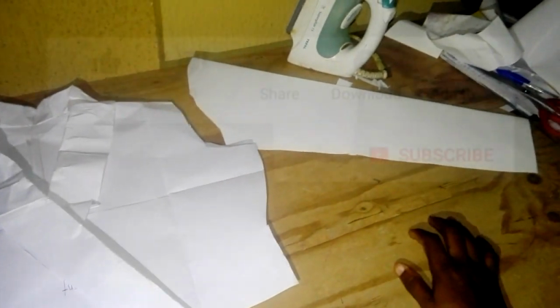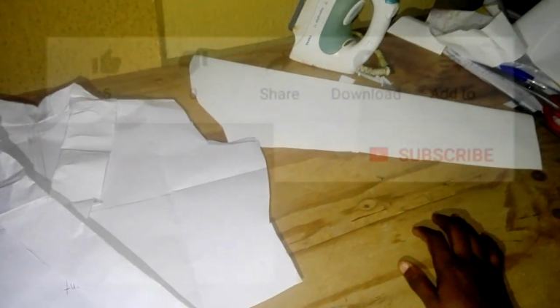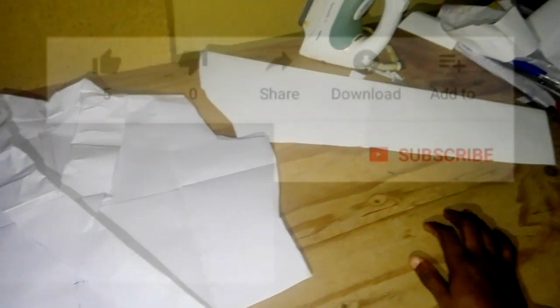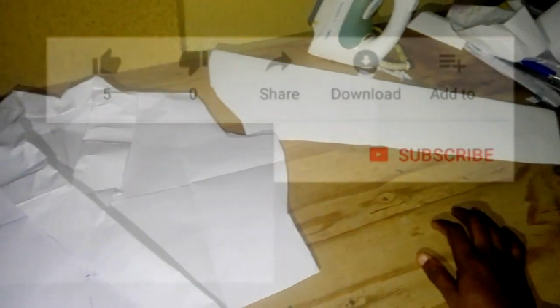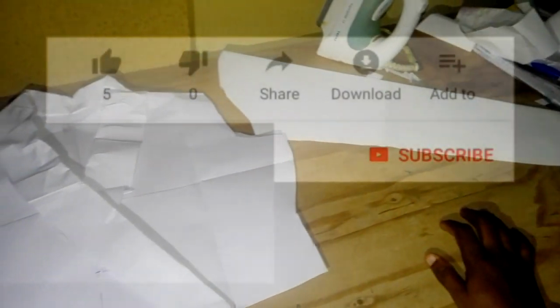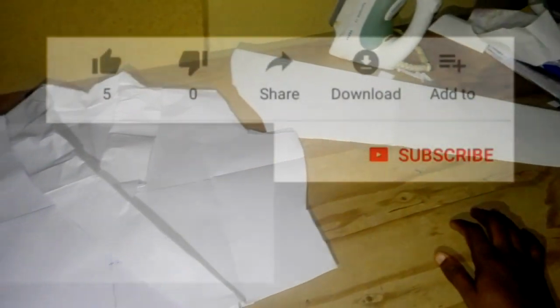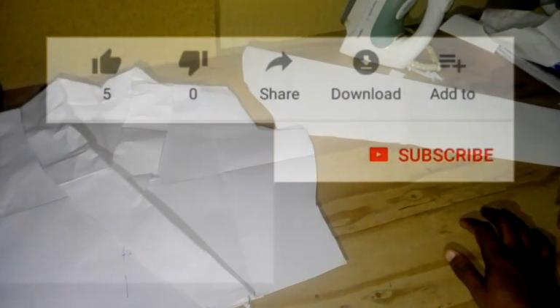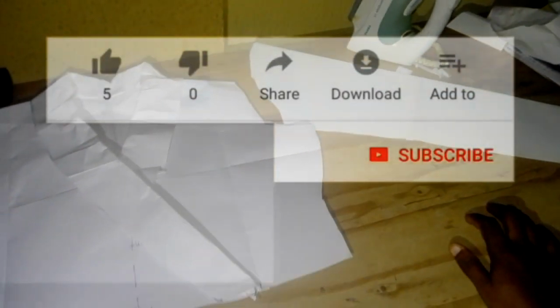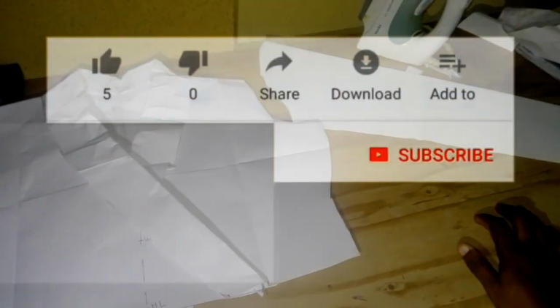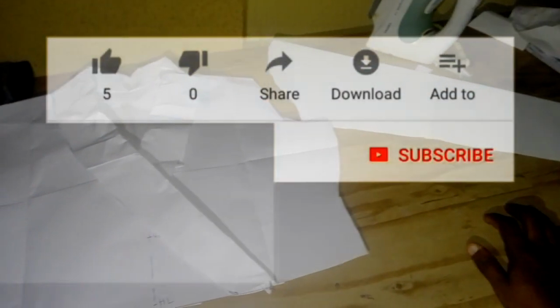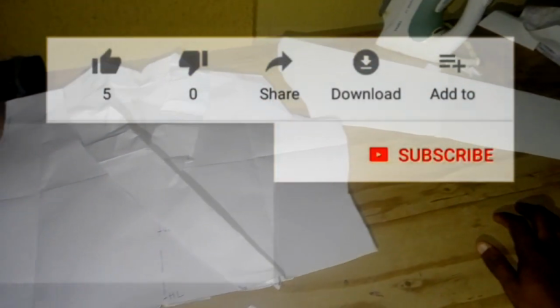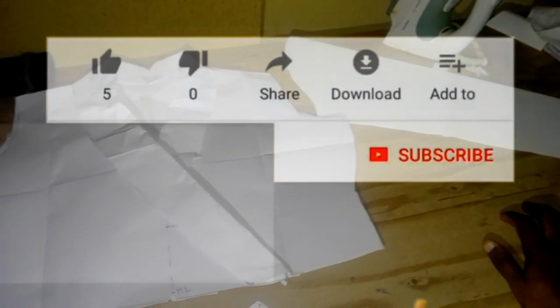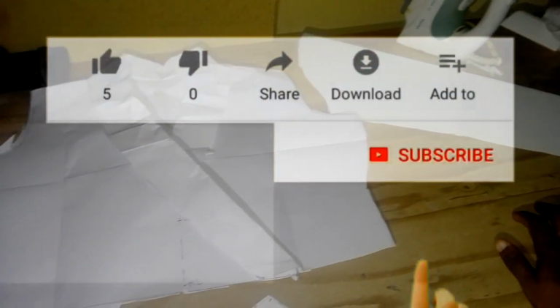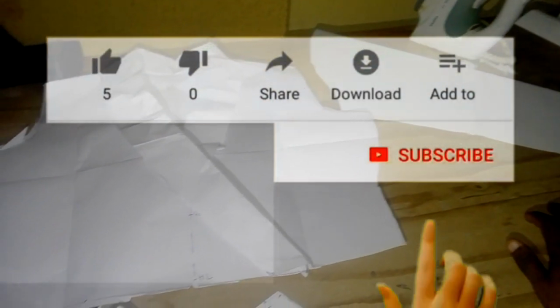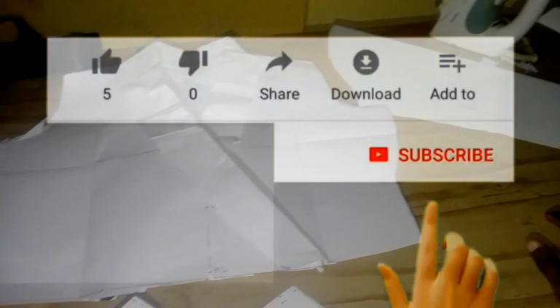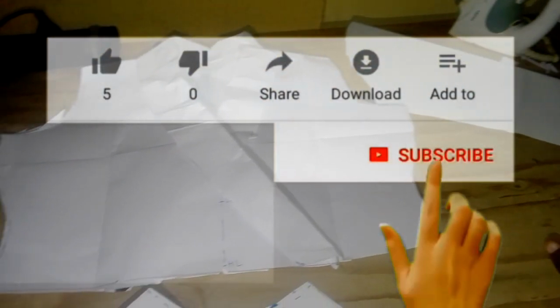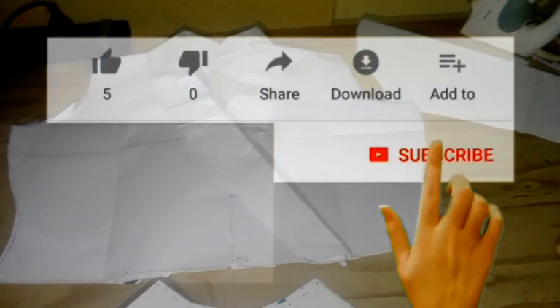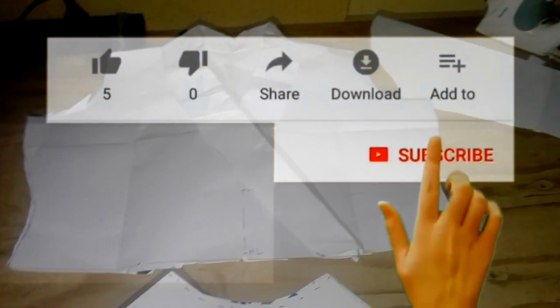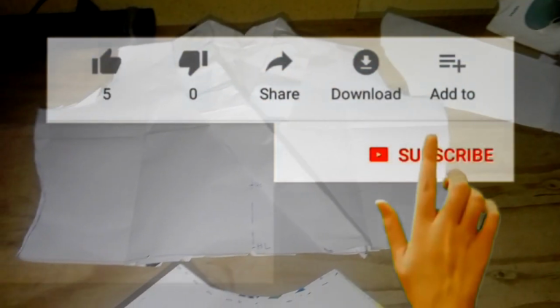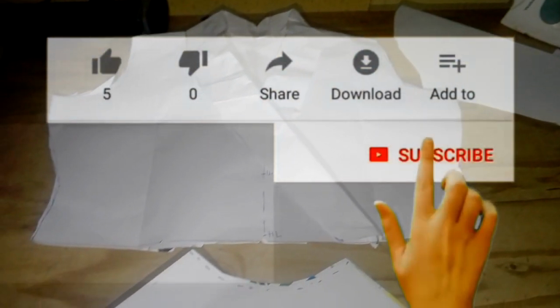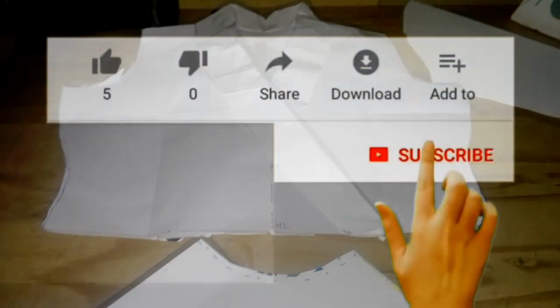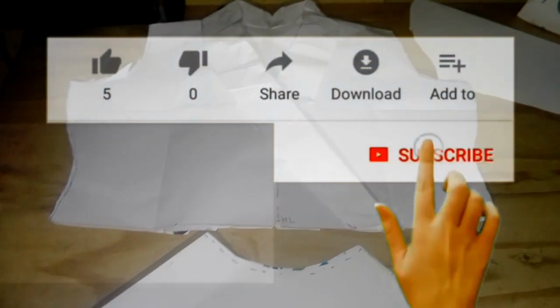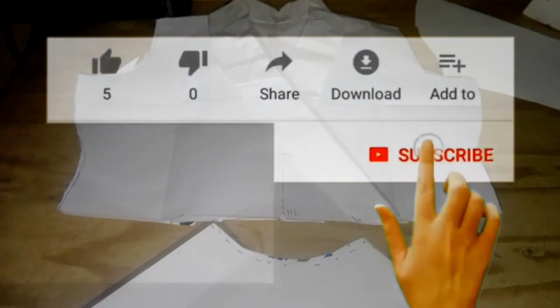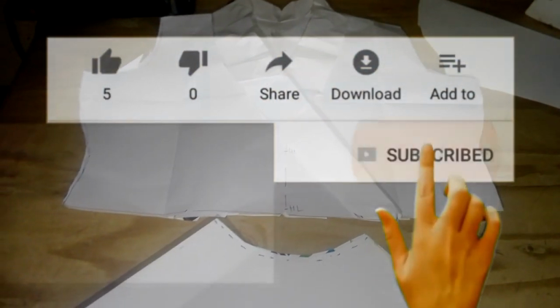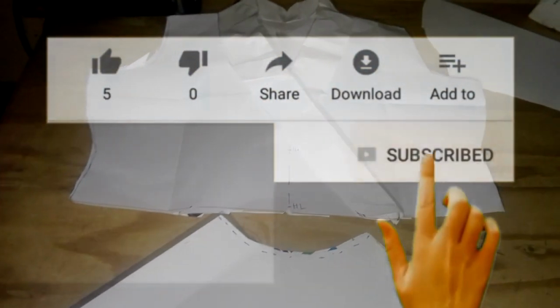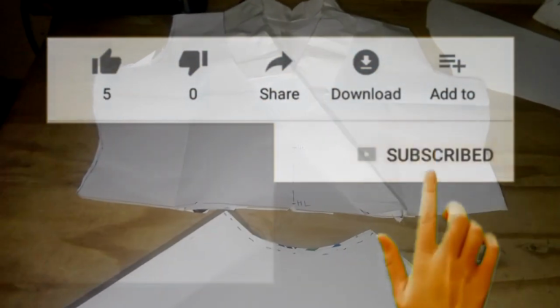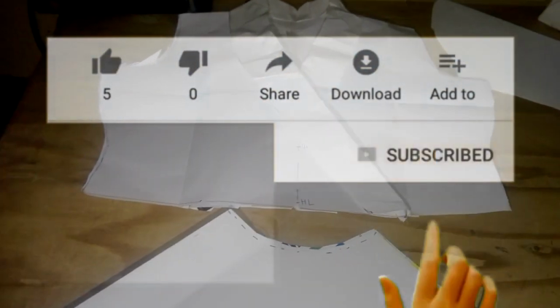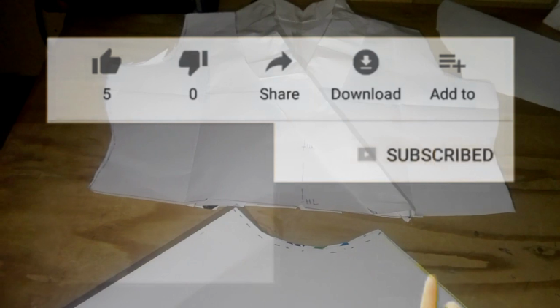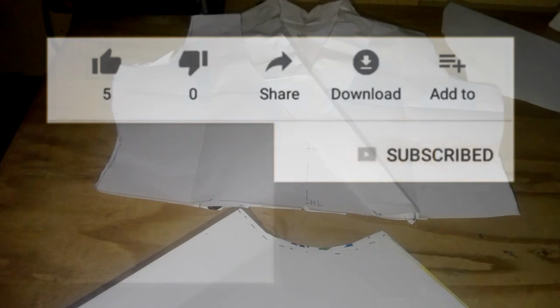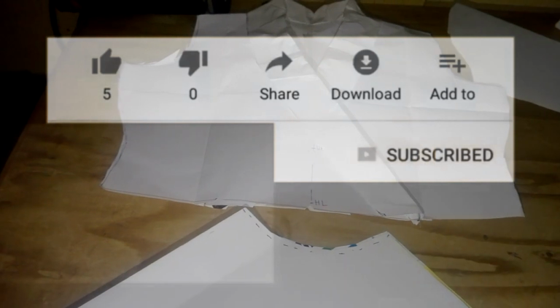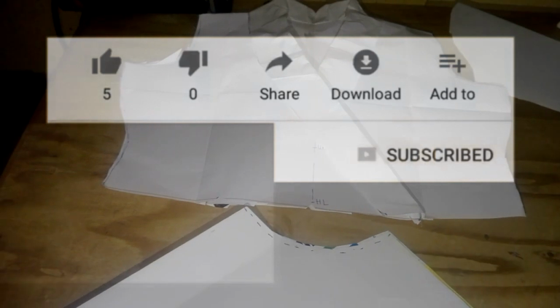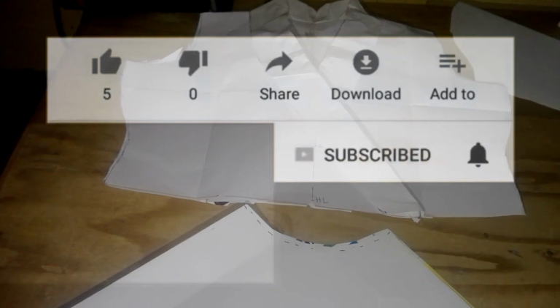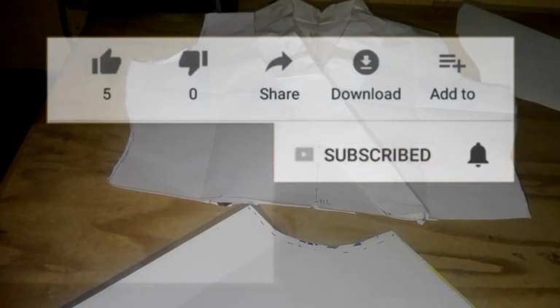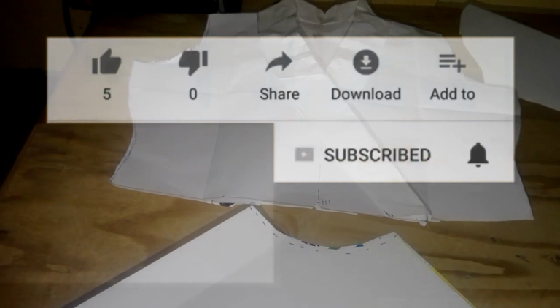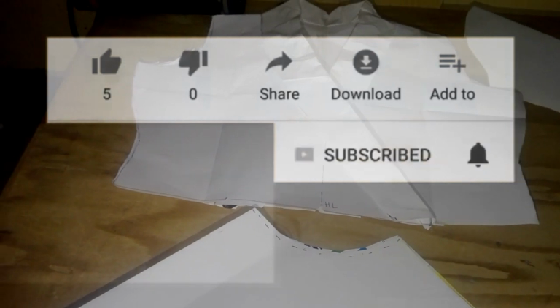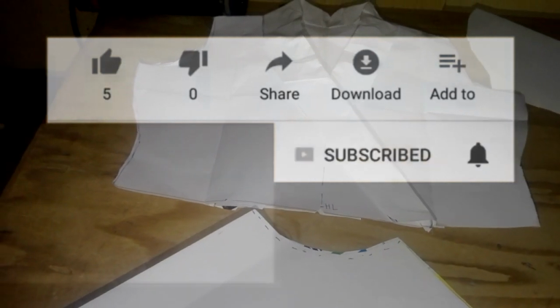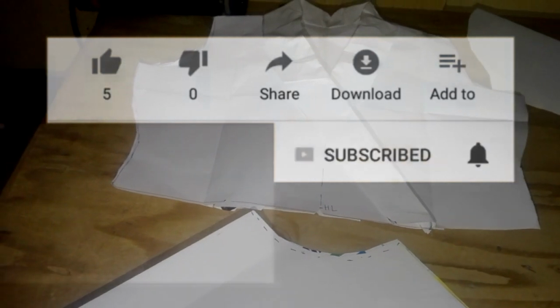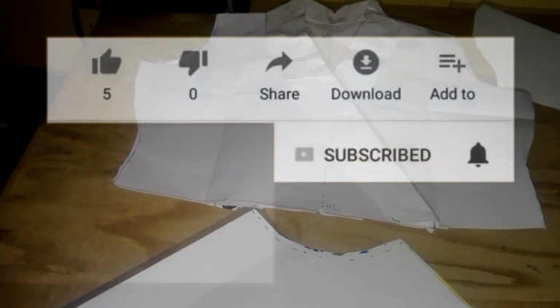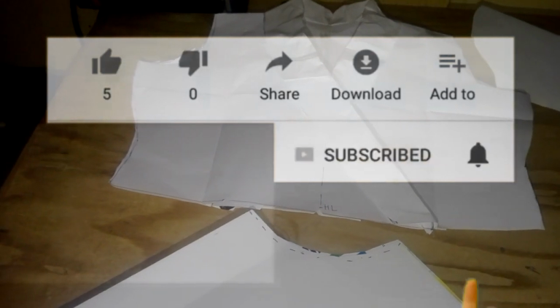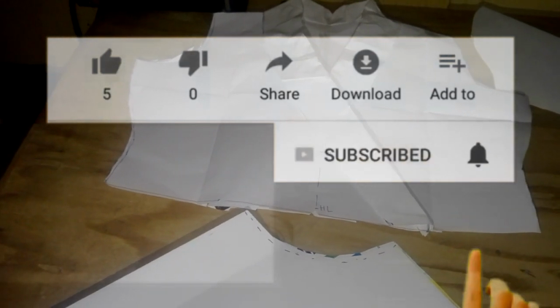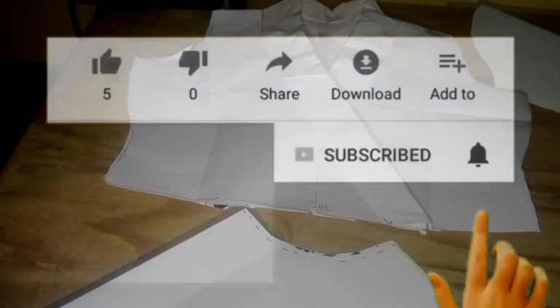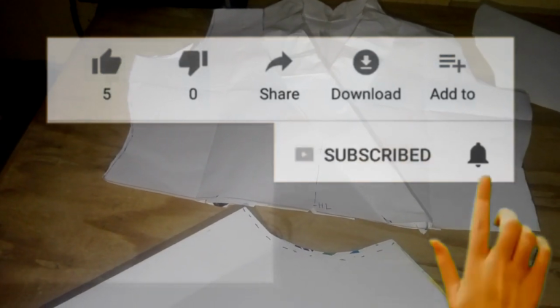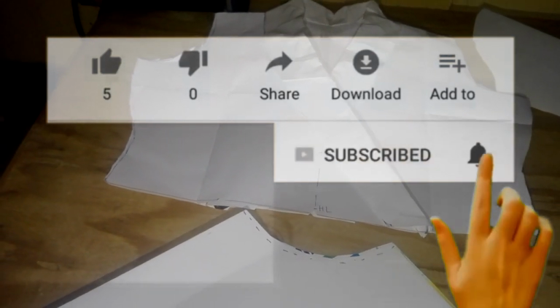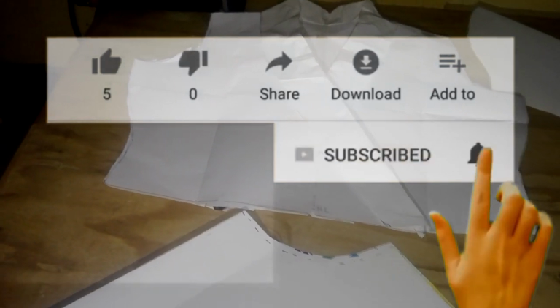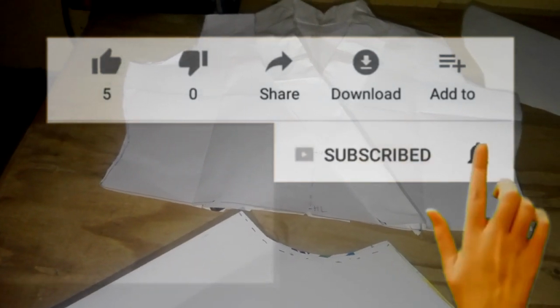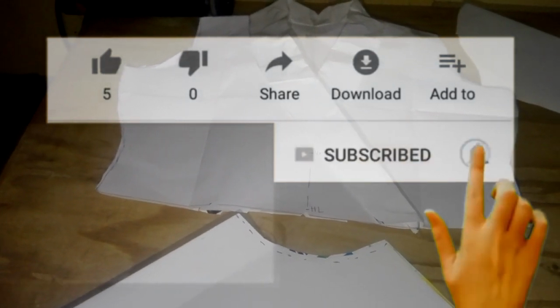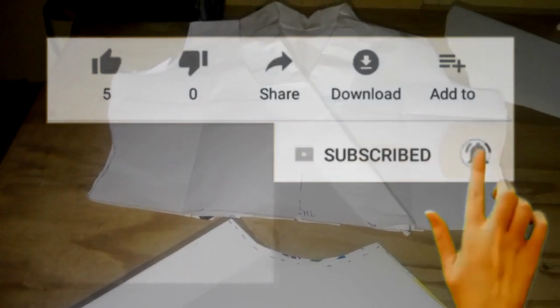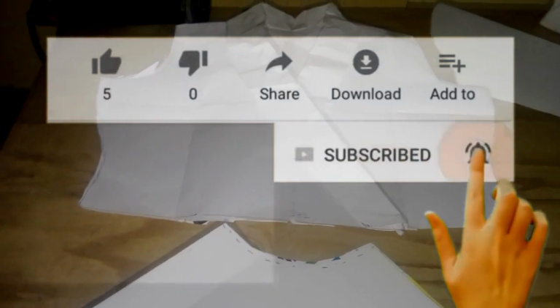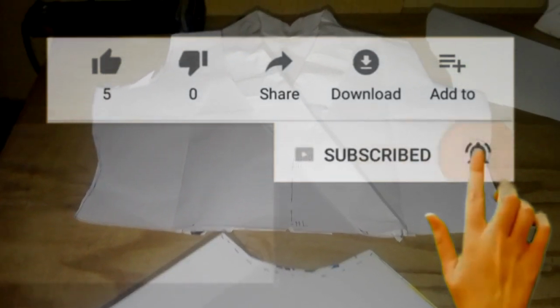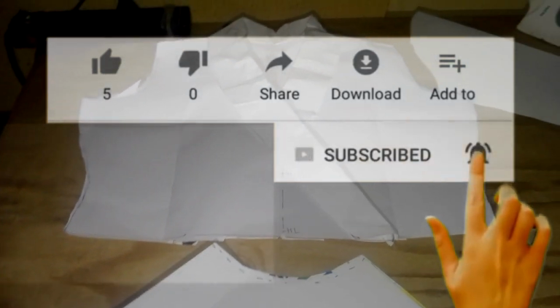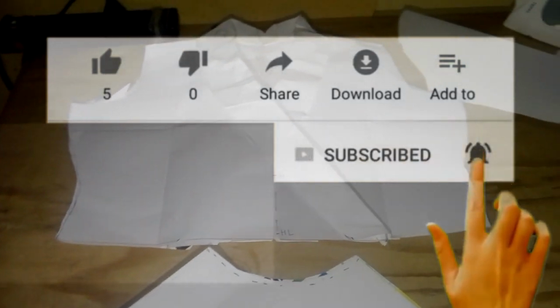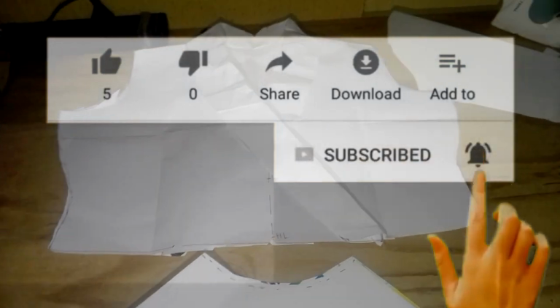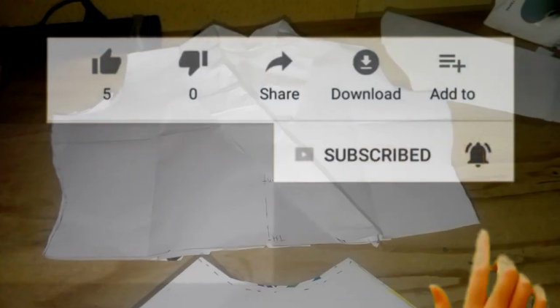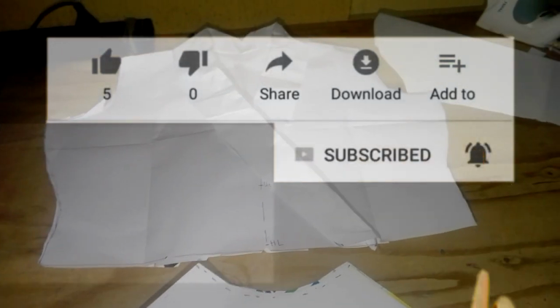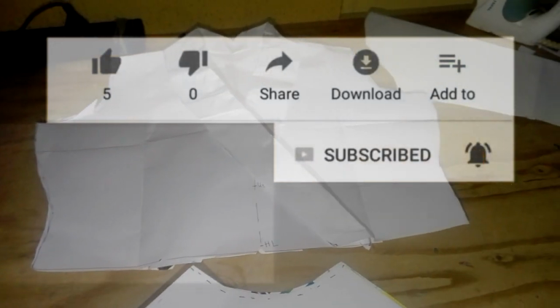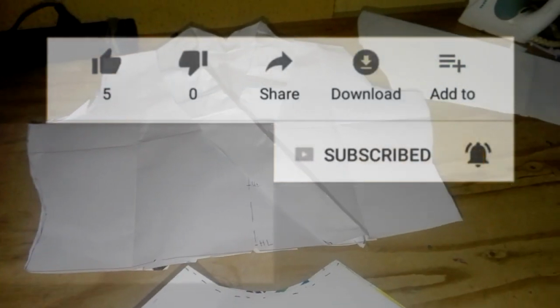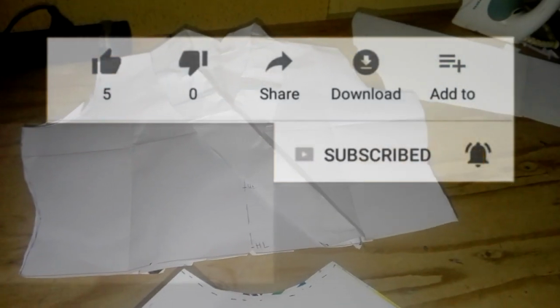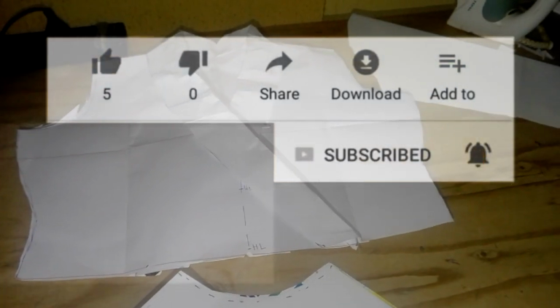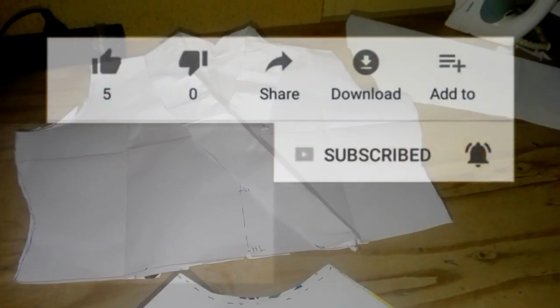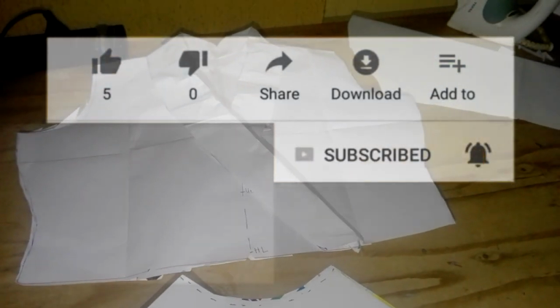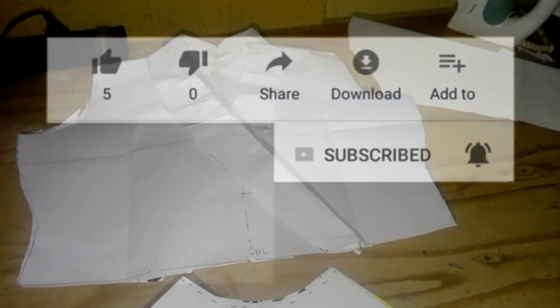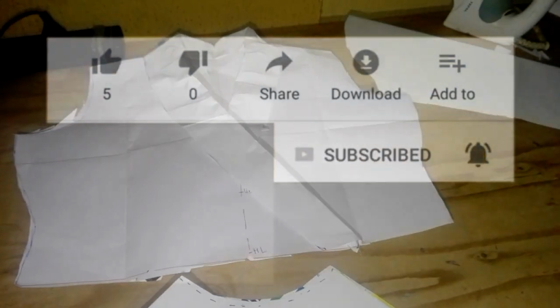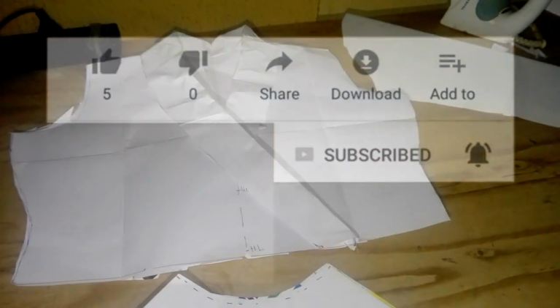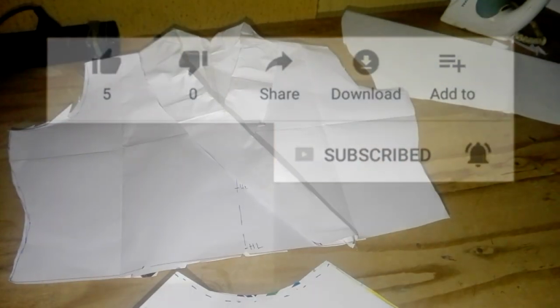If you like this video, don't forget to like, share, and please subscribe. Thank you. See you again. Bye.